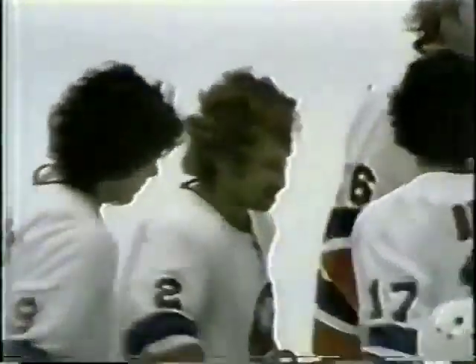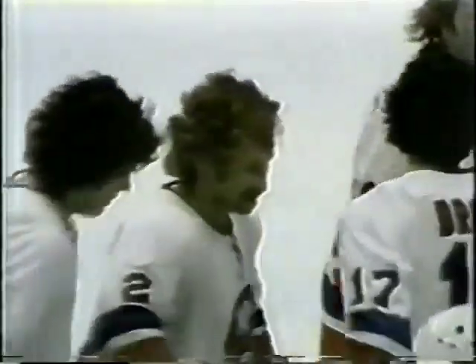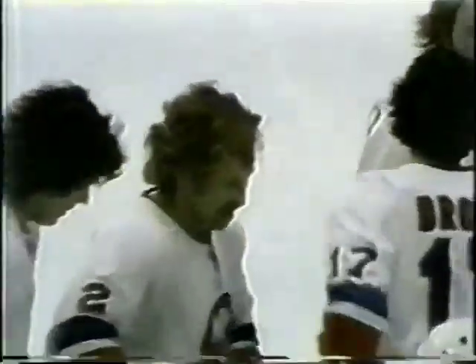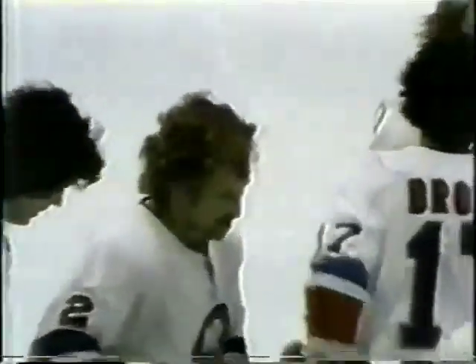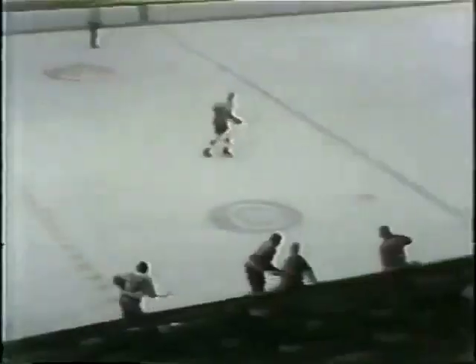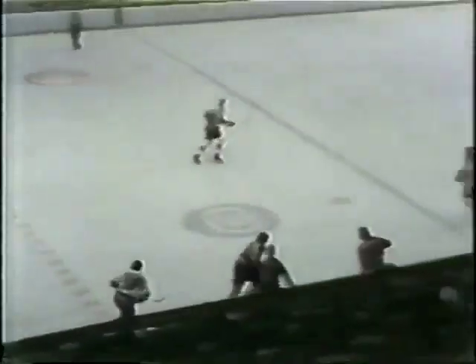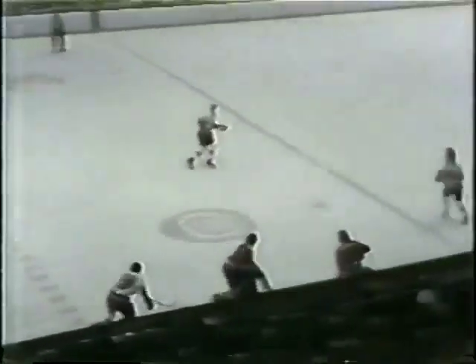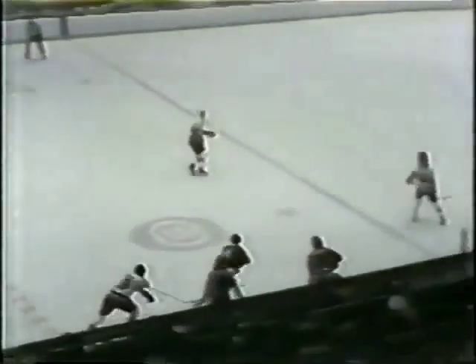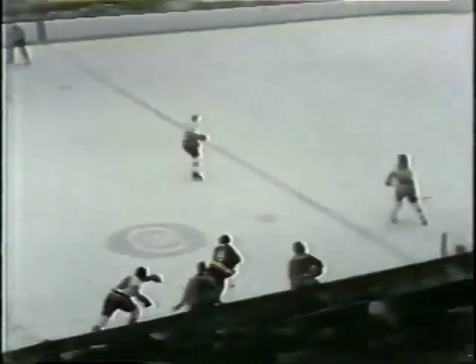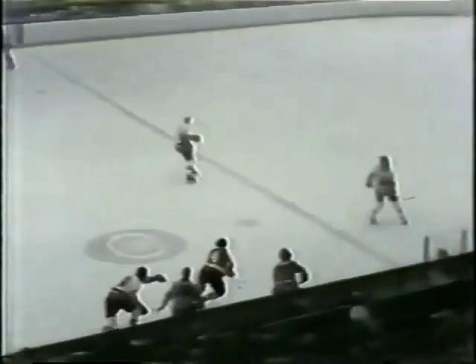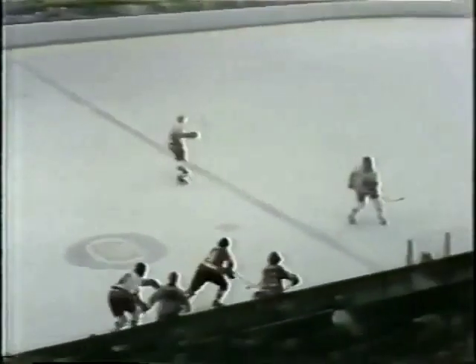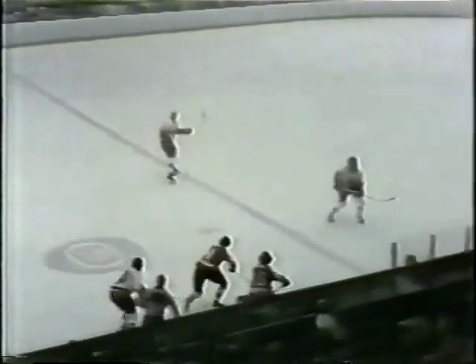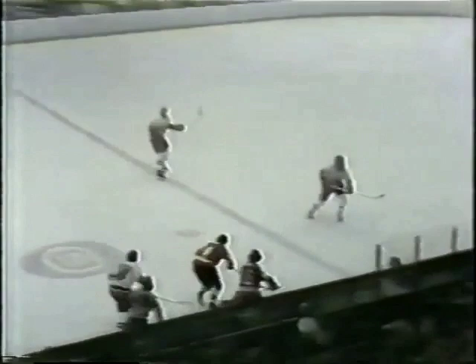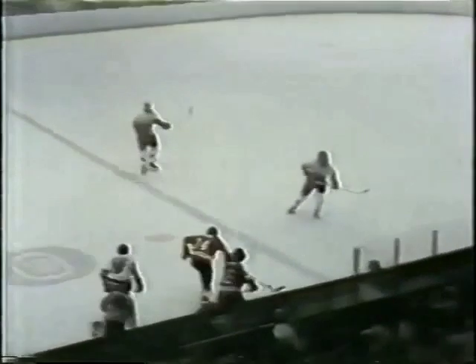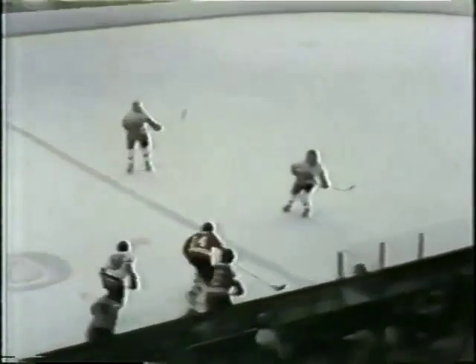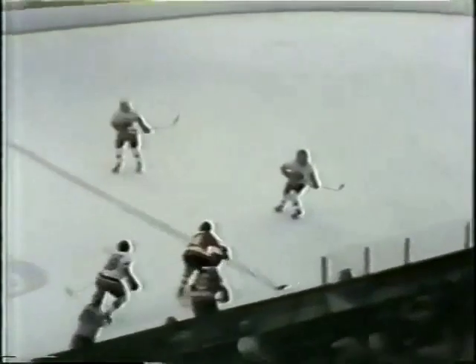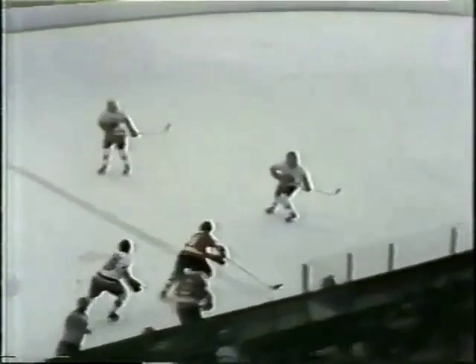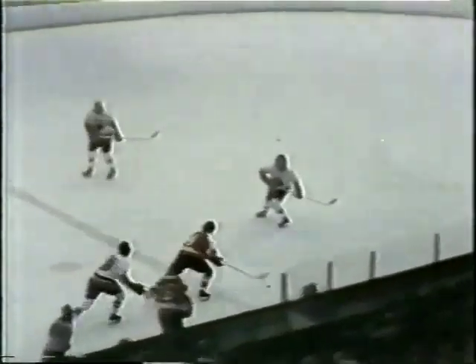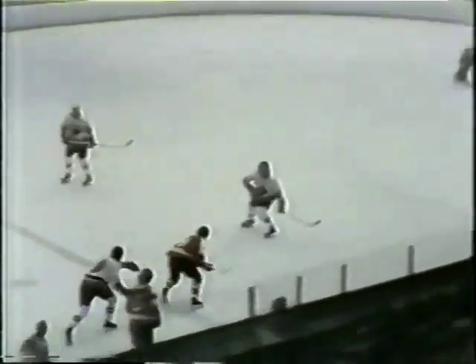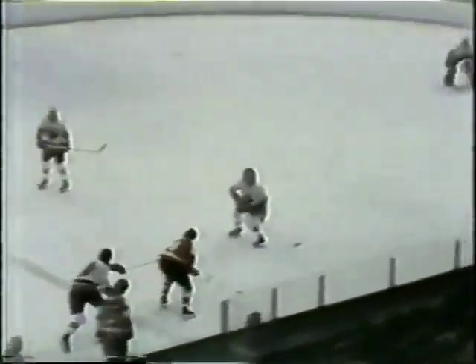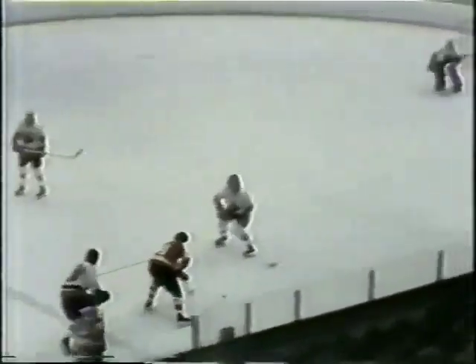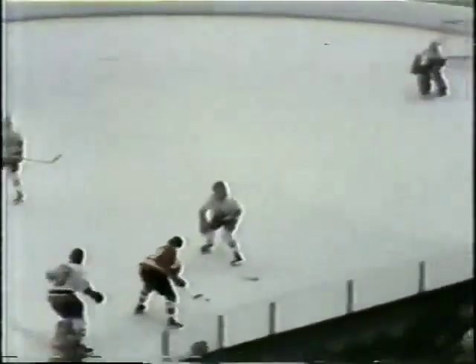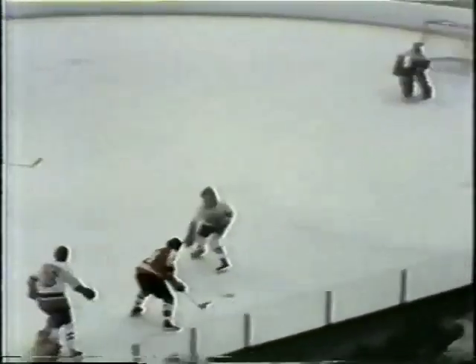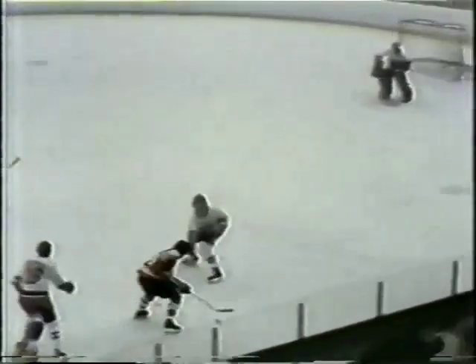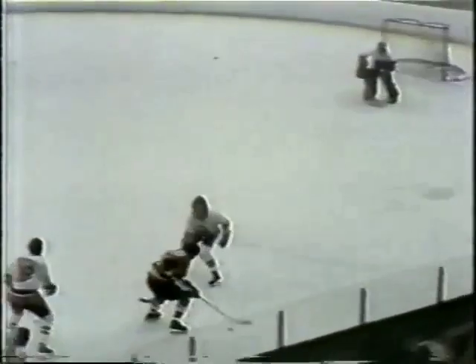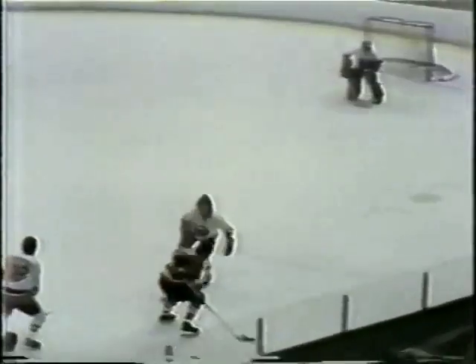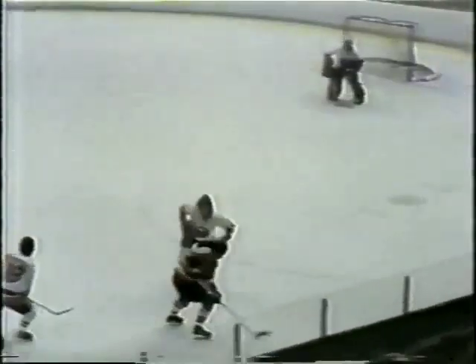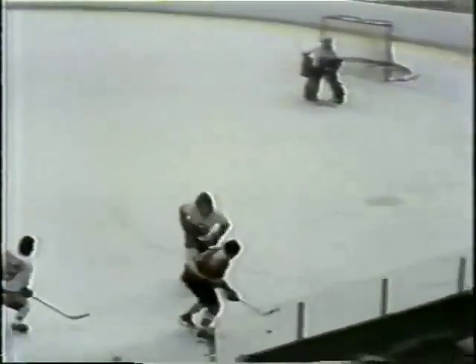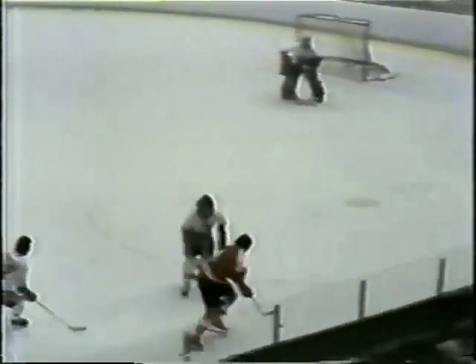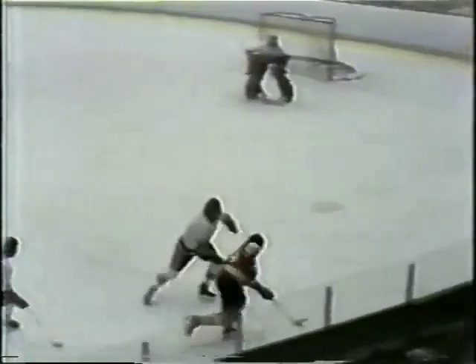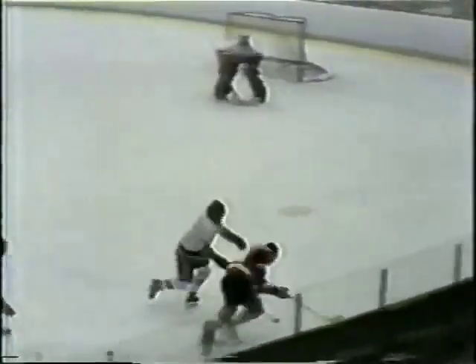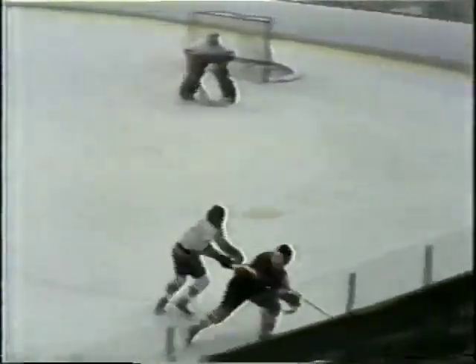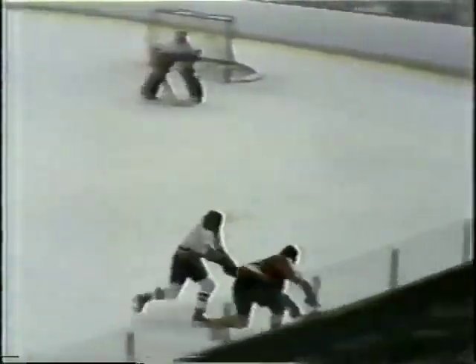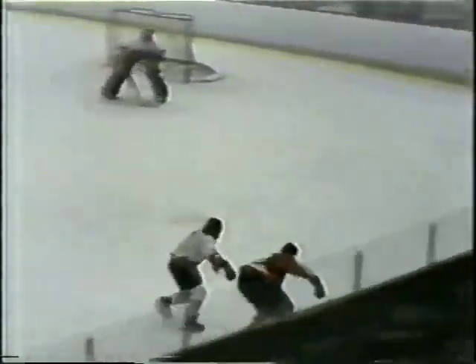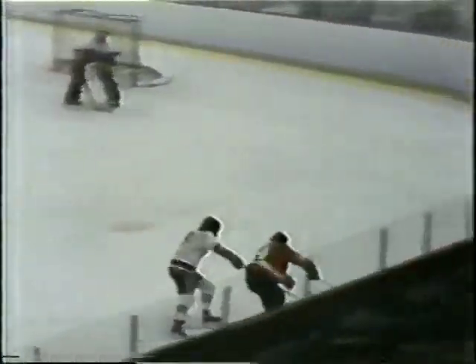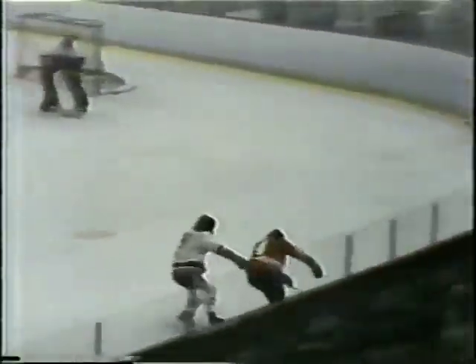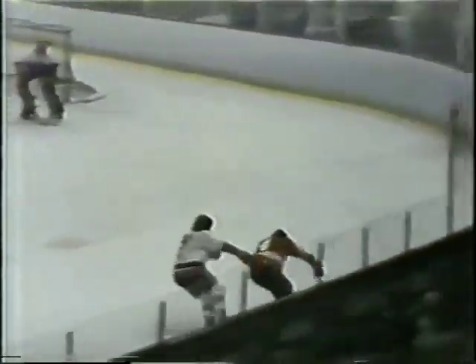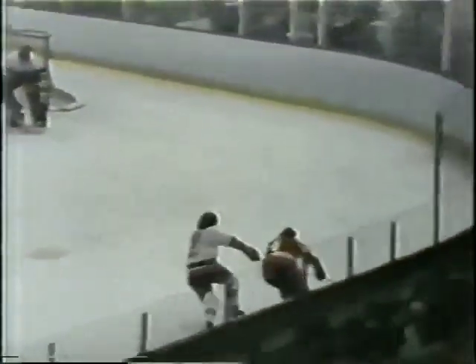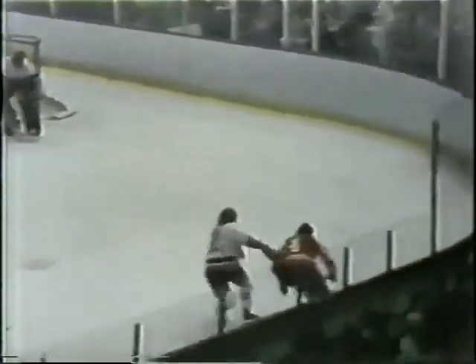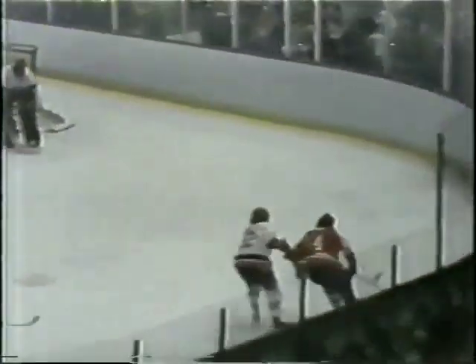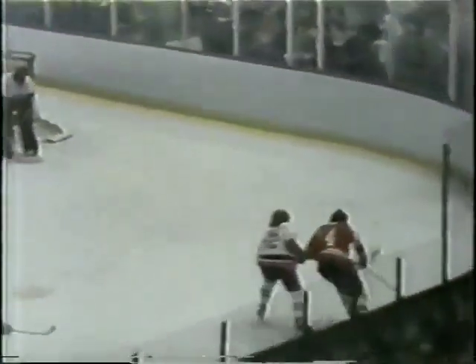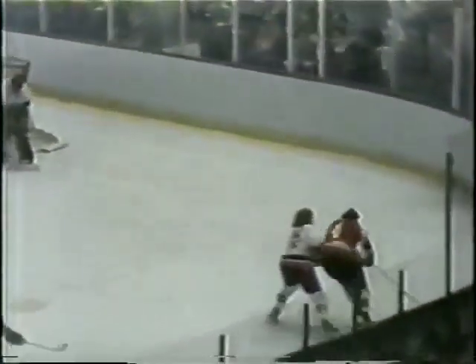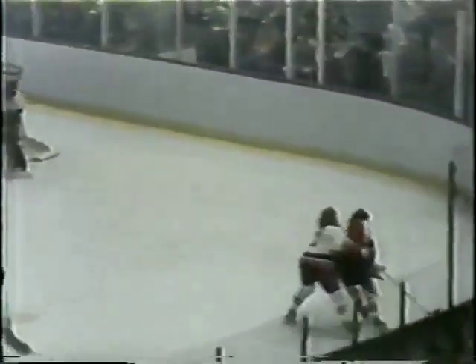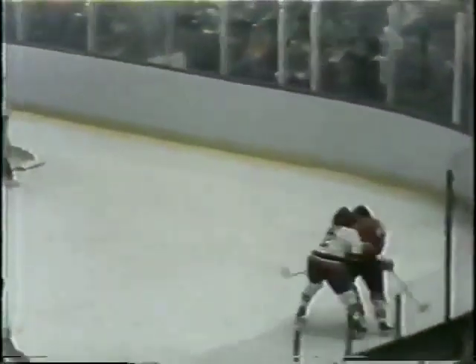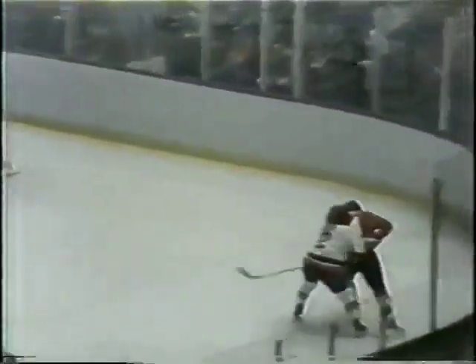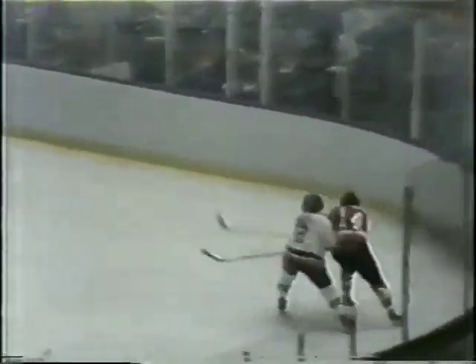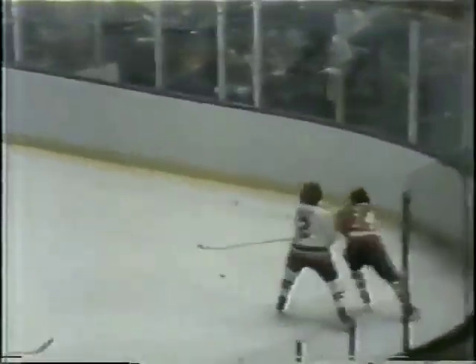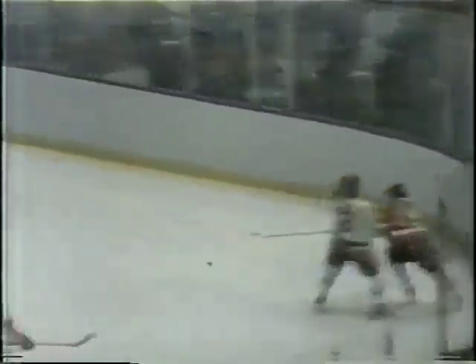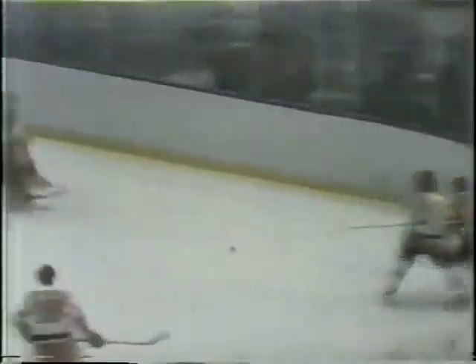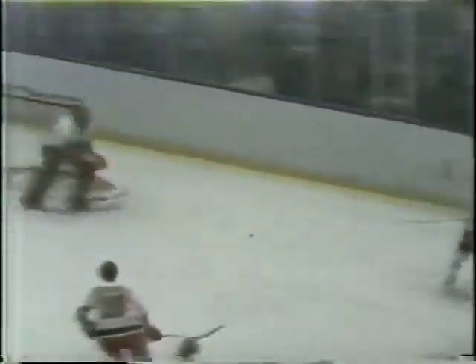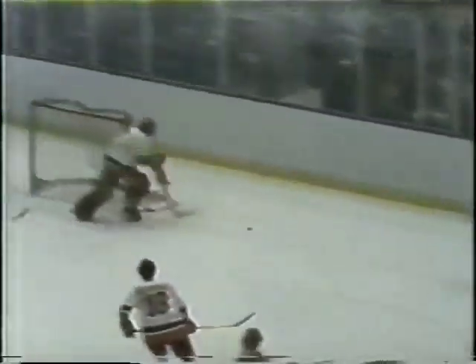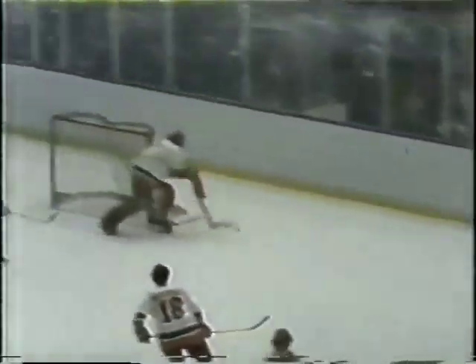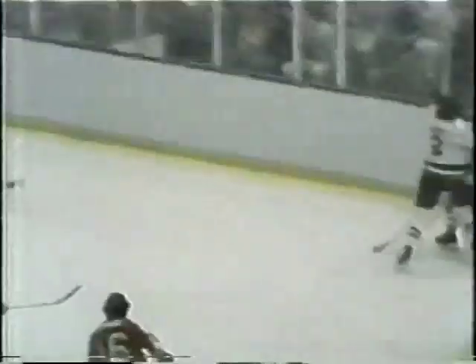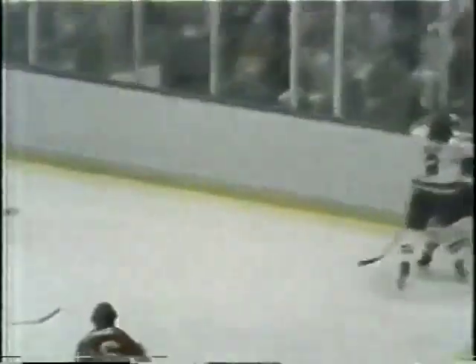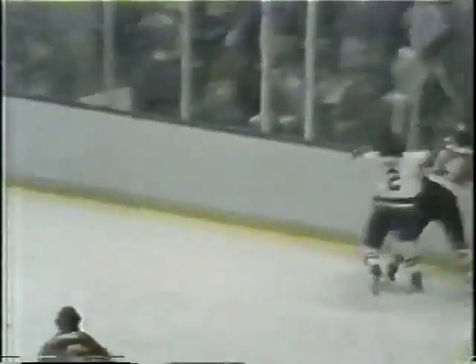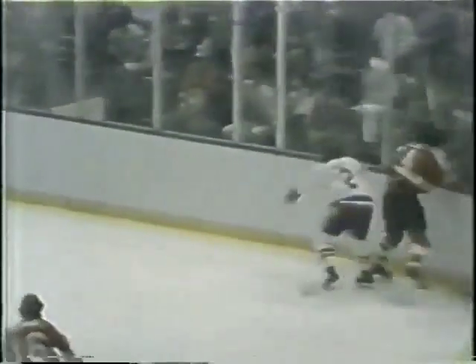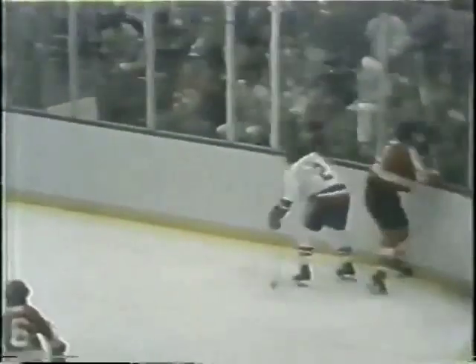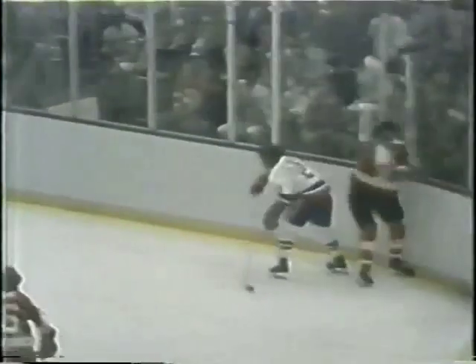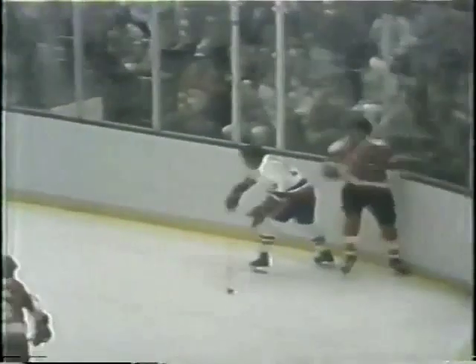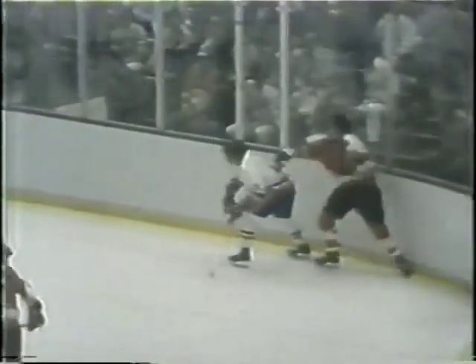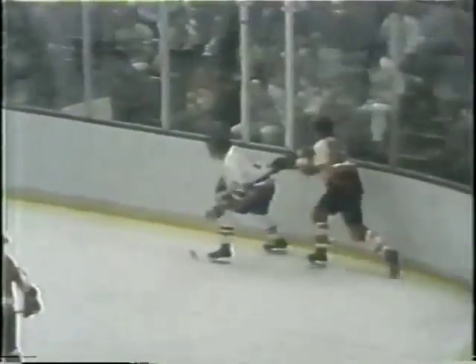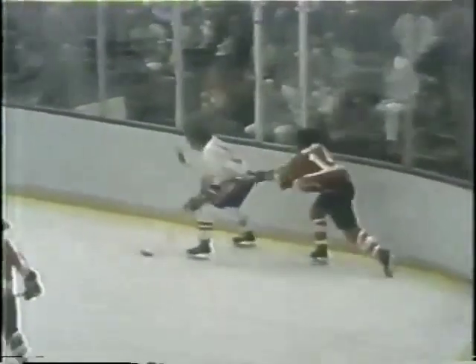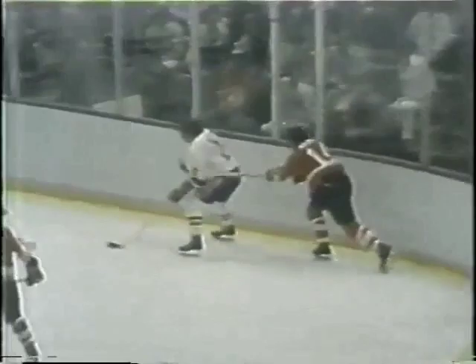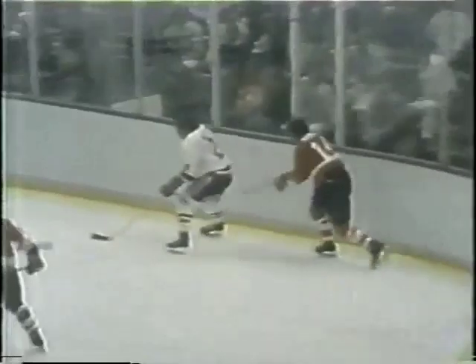I think we said last week about the Islanders: they play the same 60 minutes whether they're up 2-1 or down 8-1.